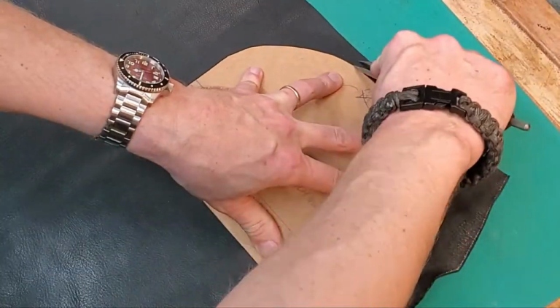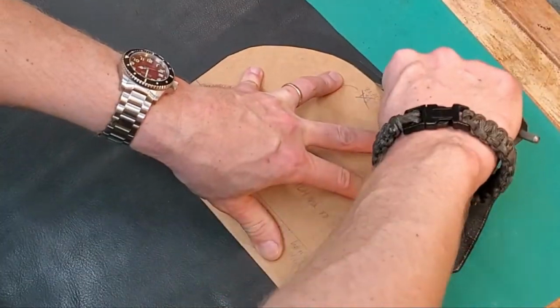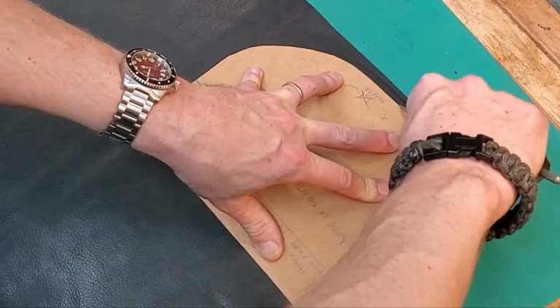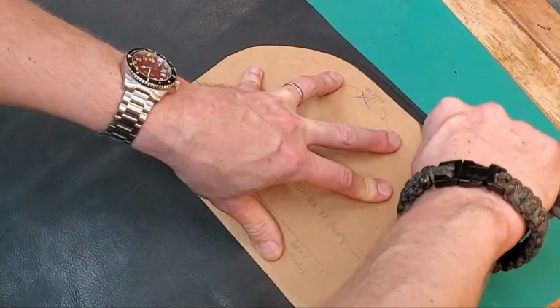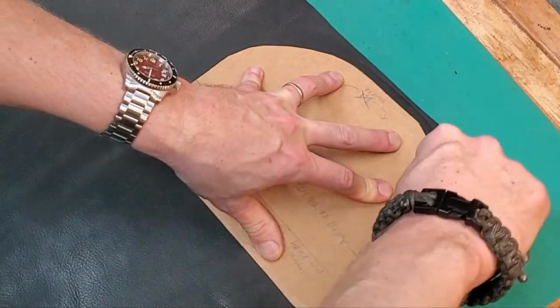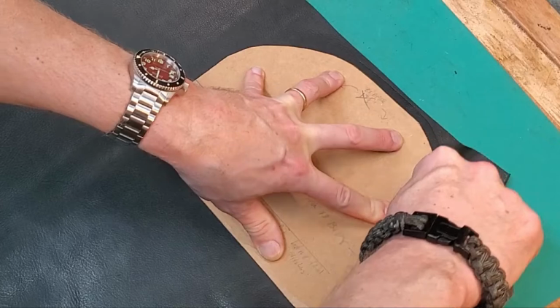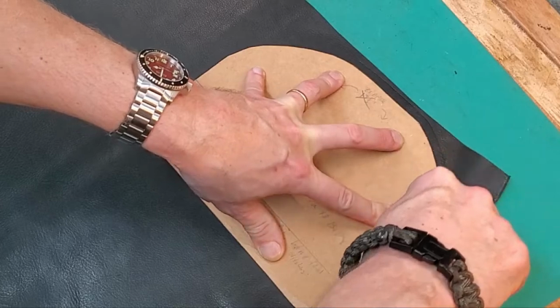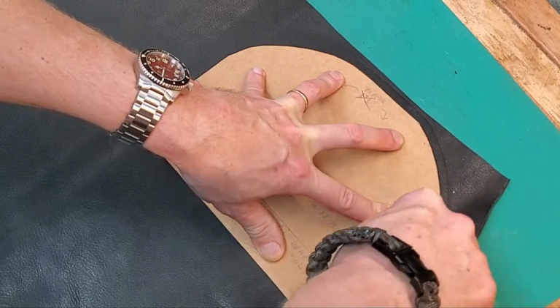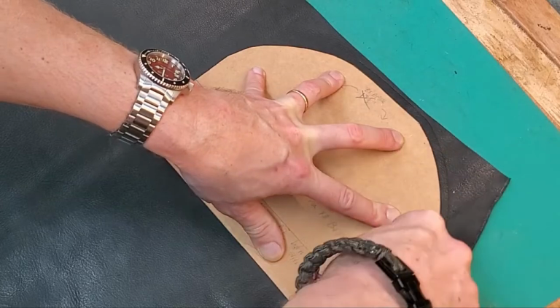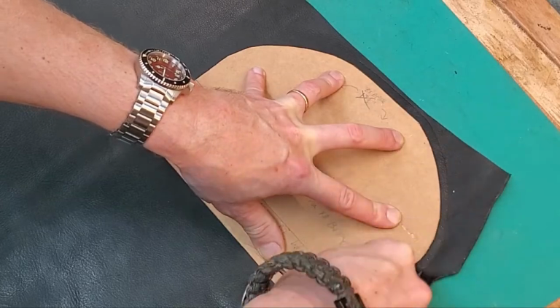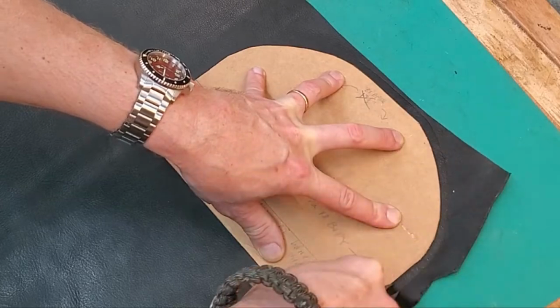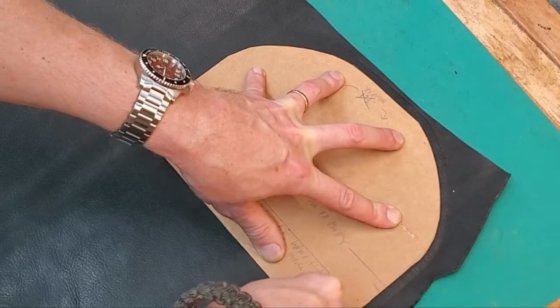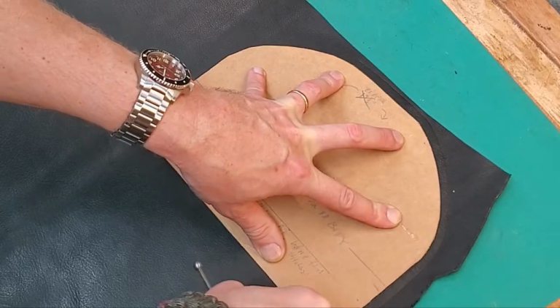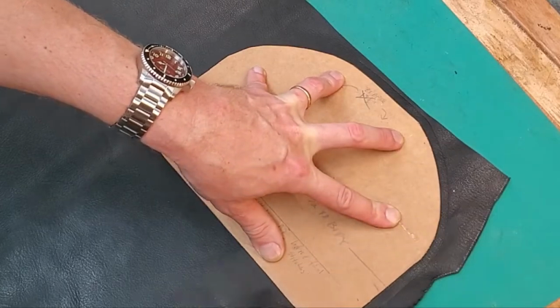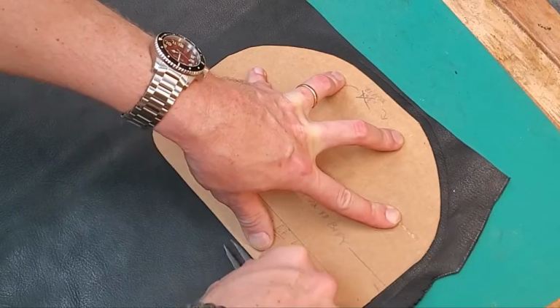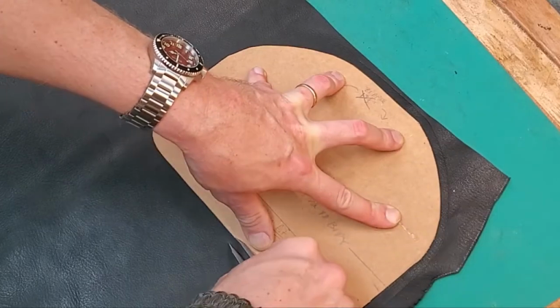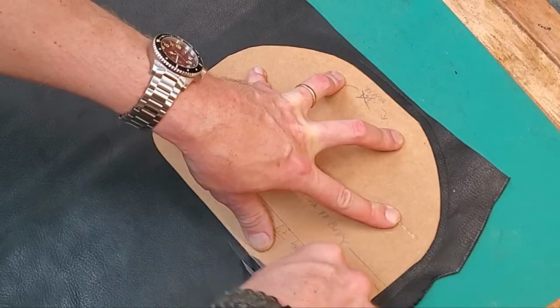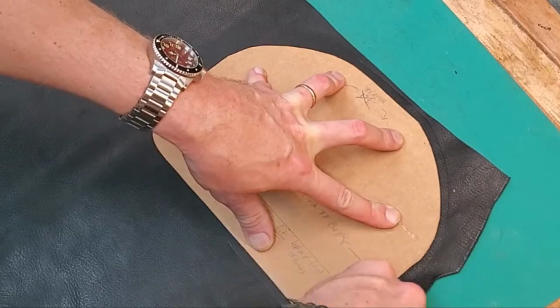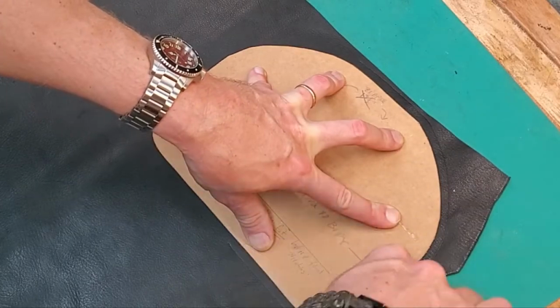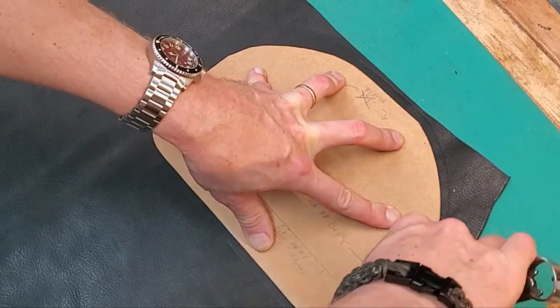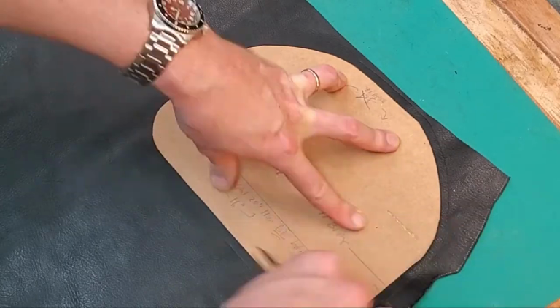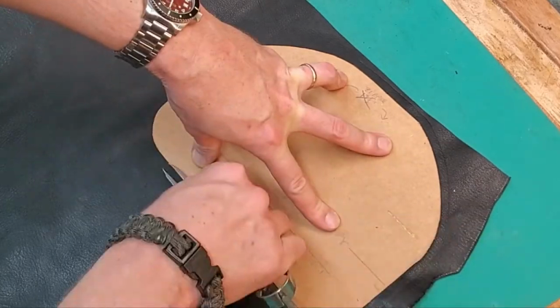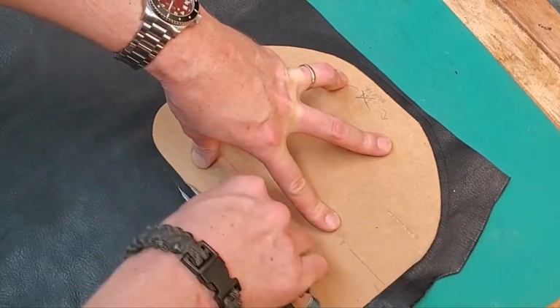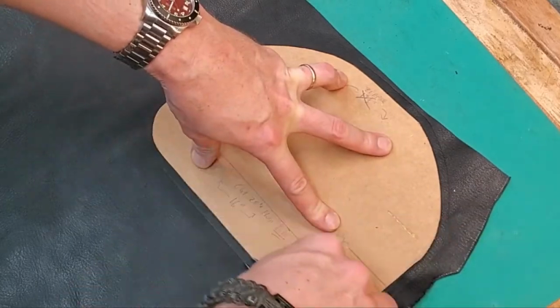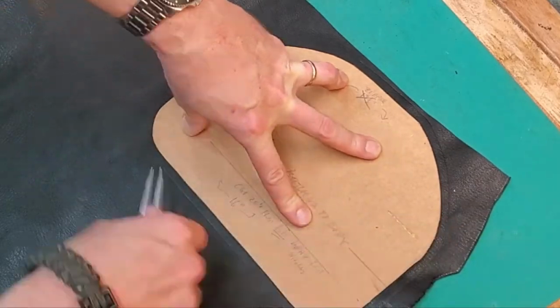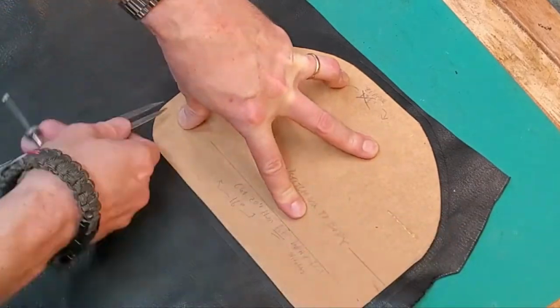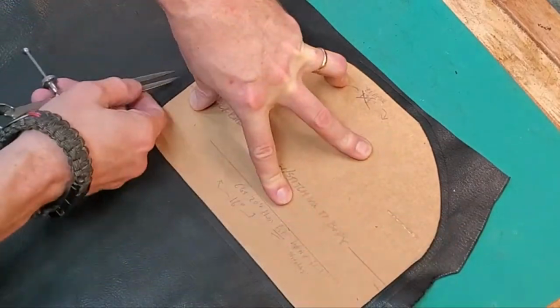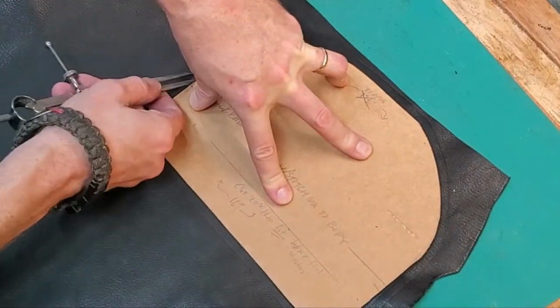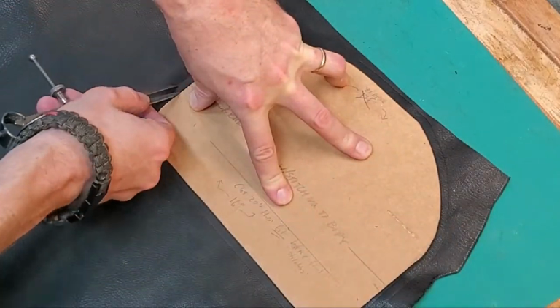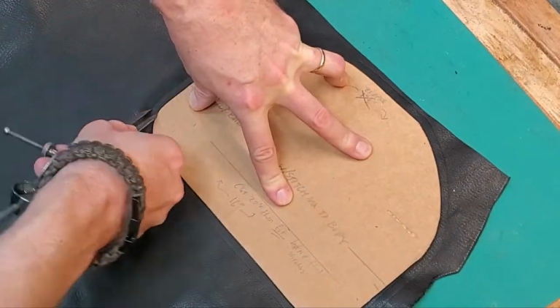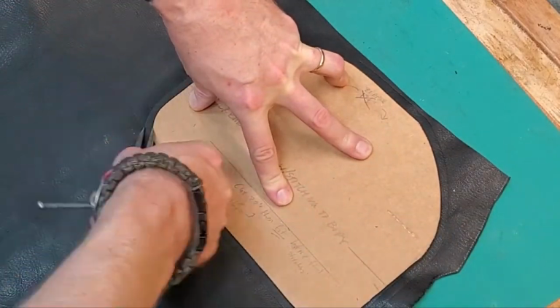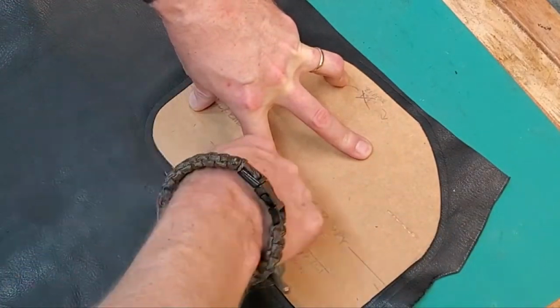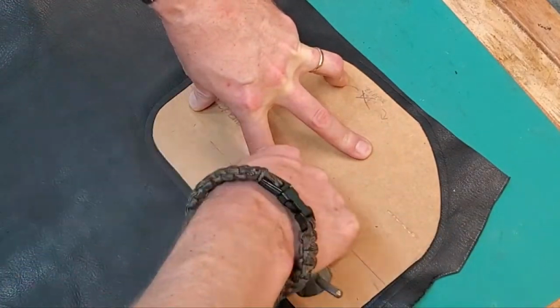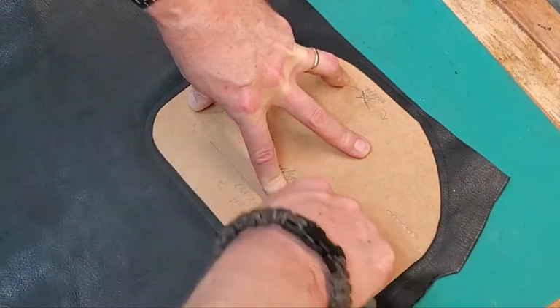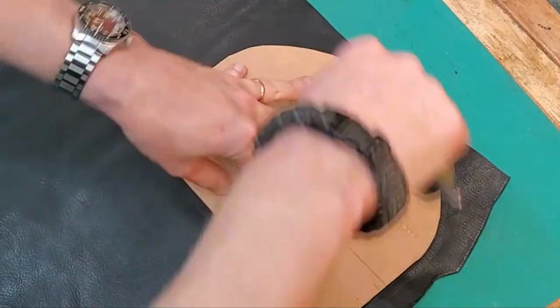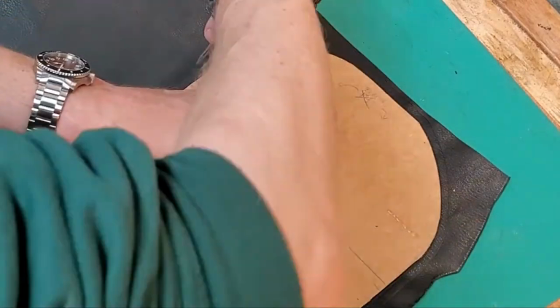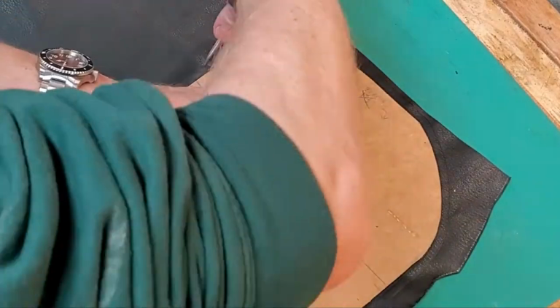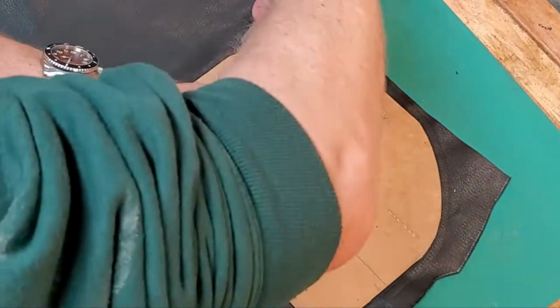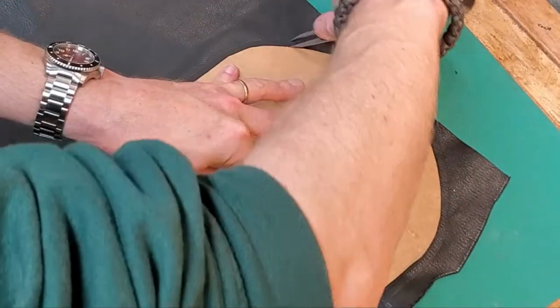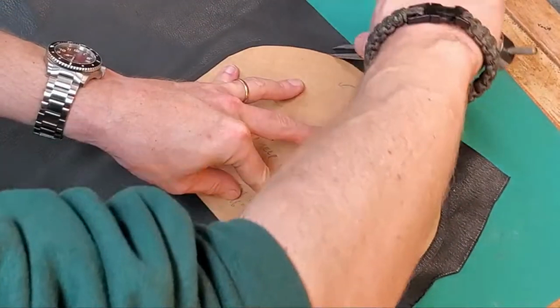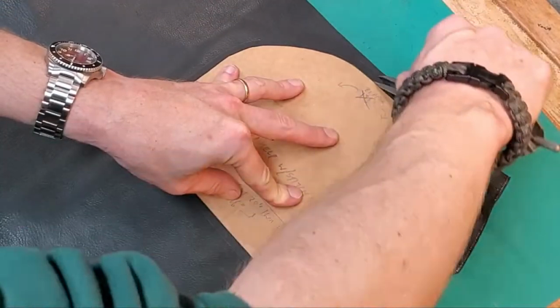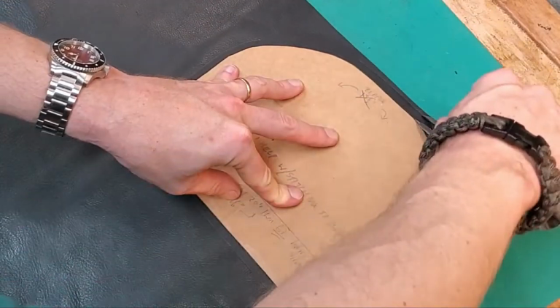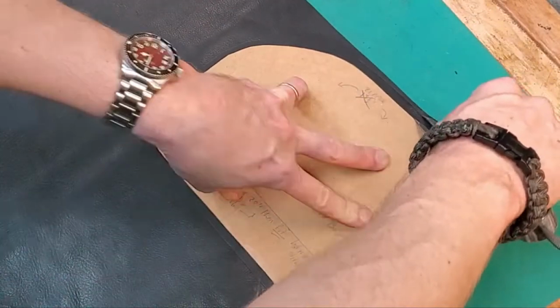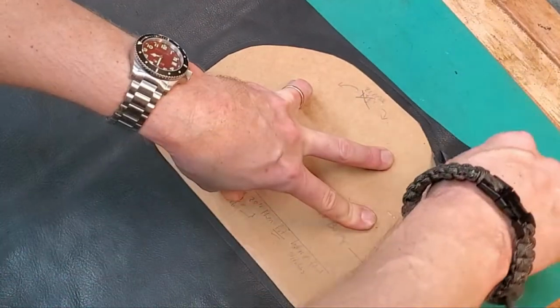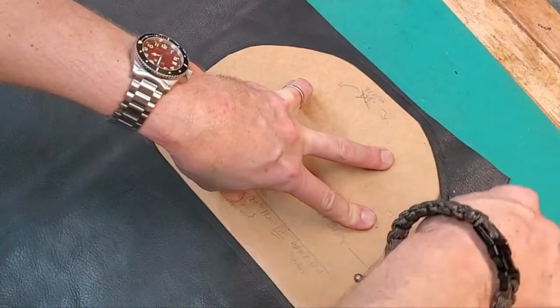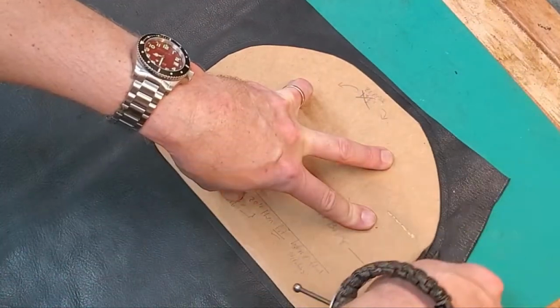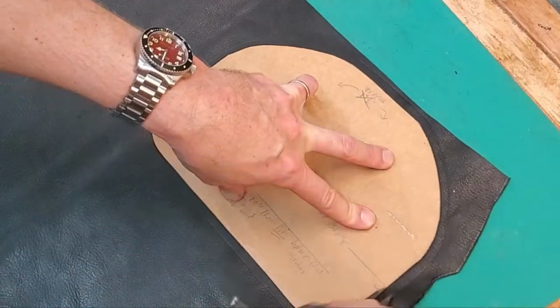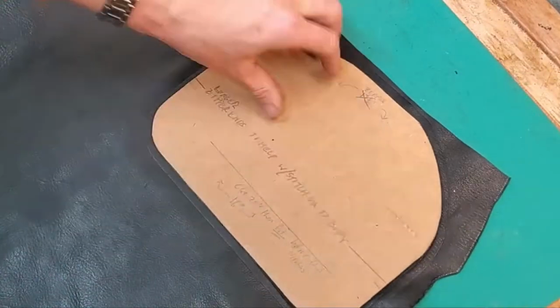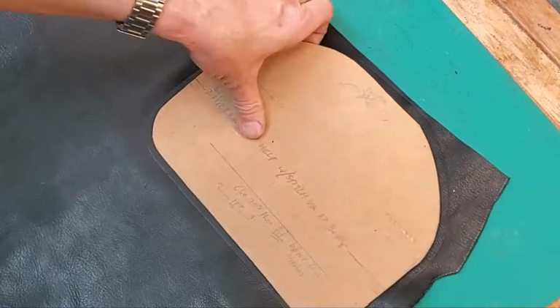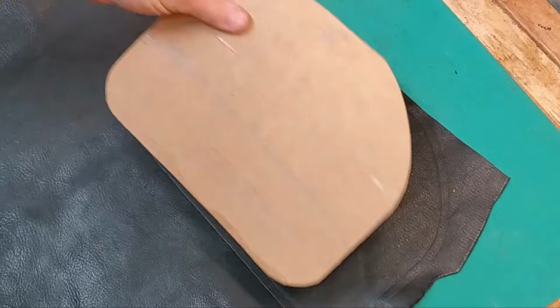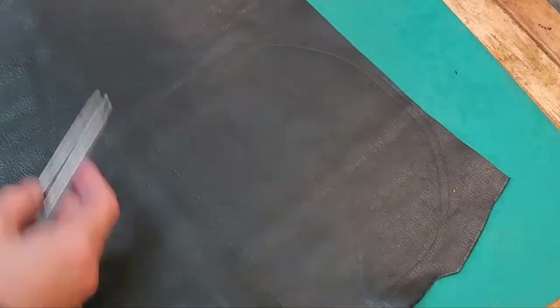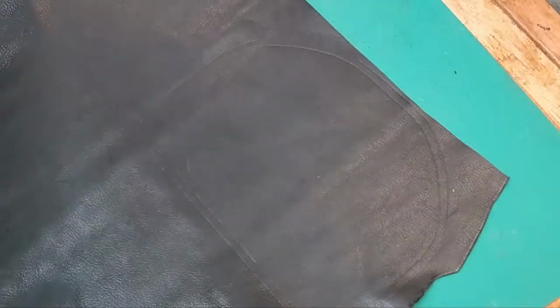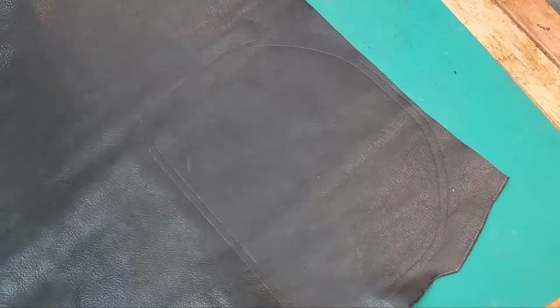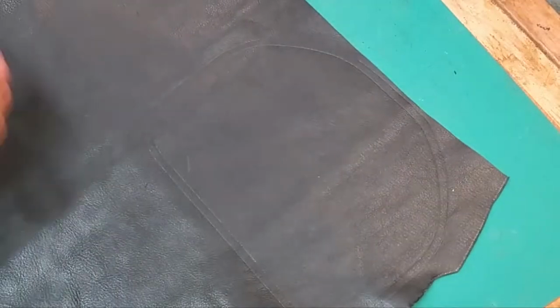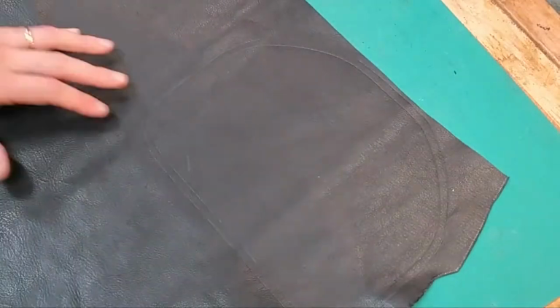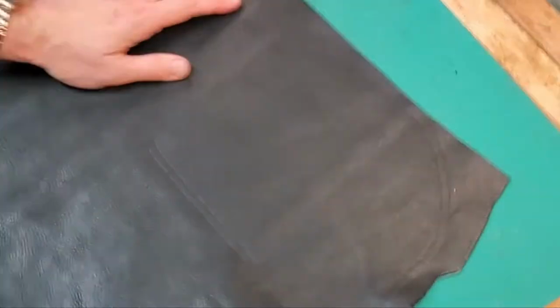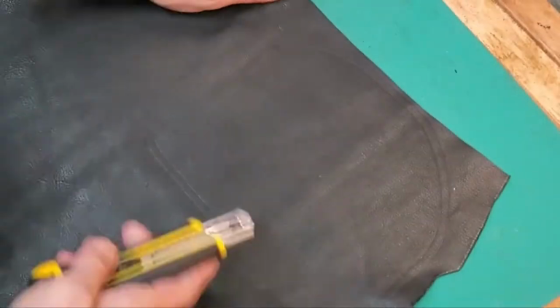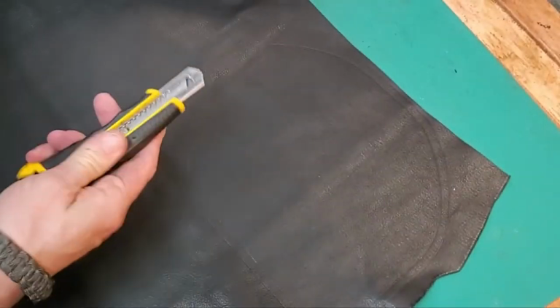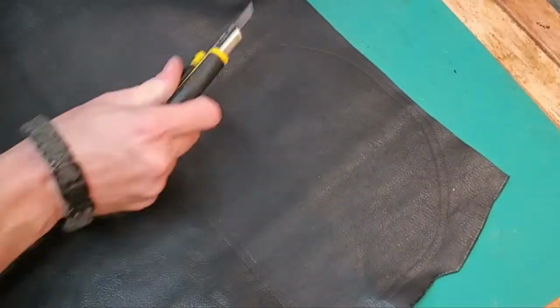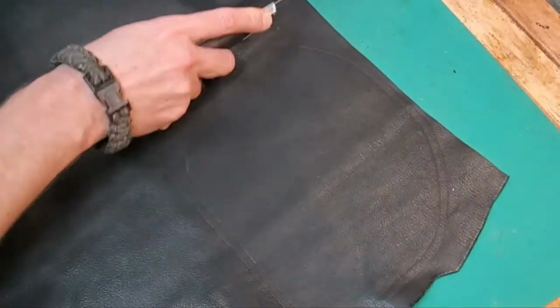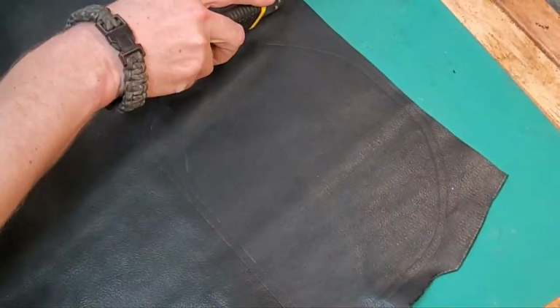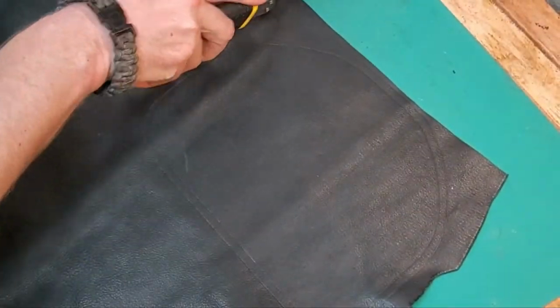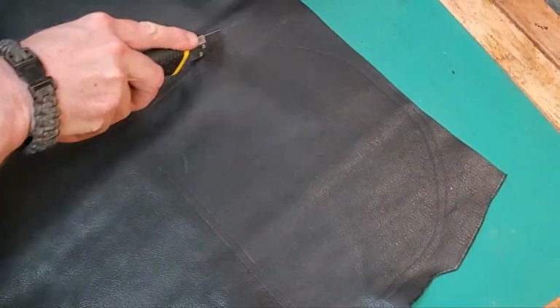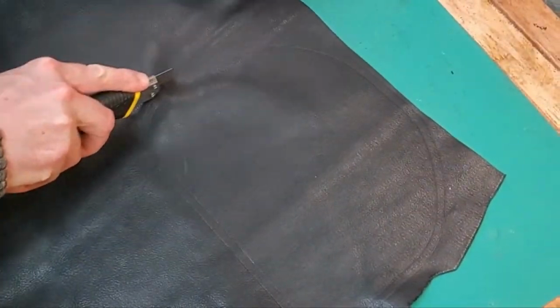Here I am marking the piece for the outside pocket. I didn't put the seam allowance in the pattern, so I'm using the dividers to give myself a seam allowance.